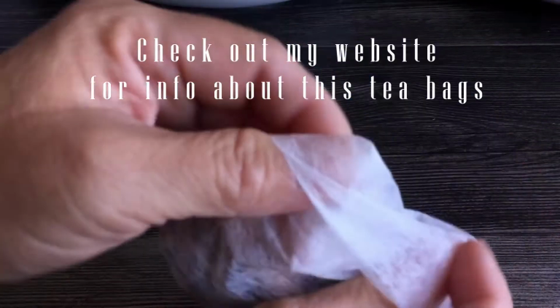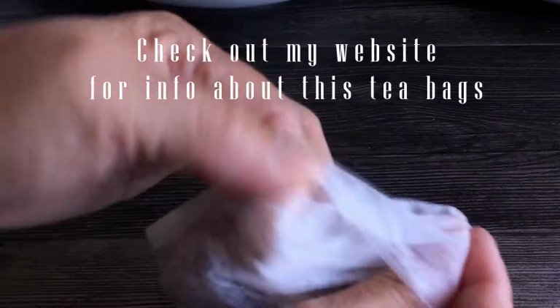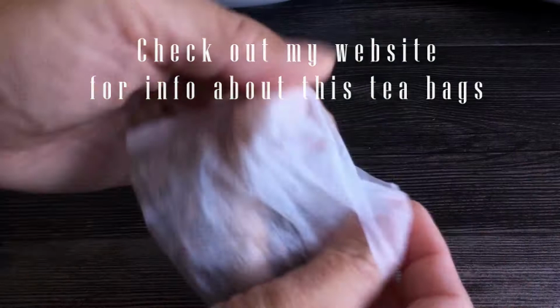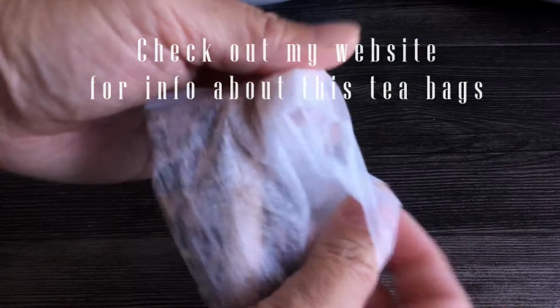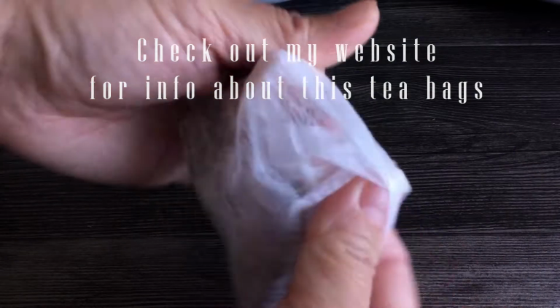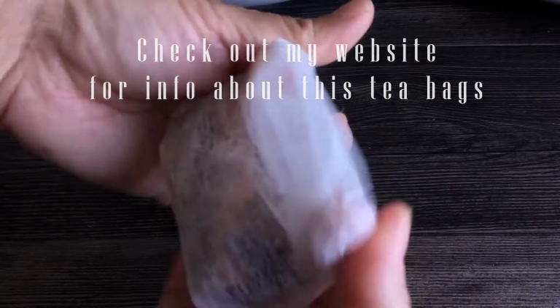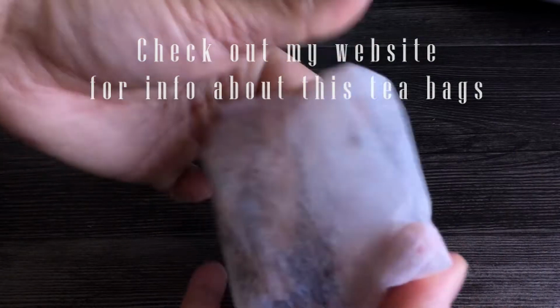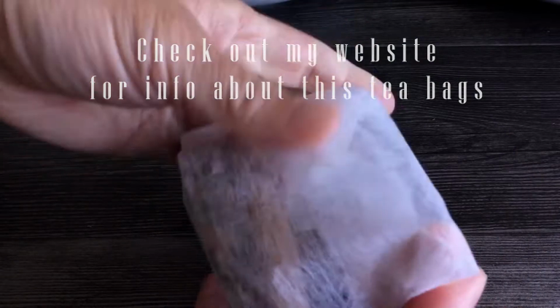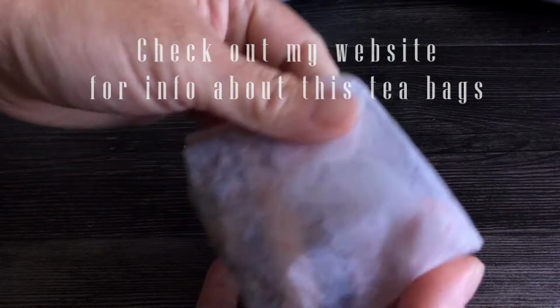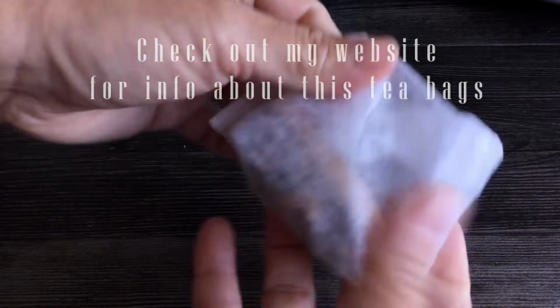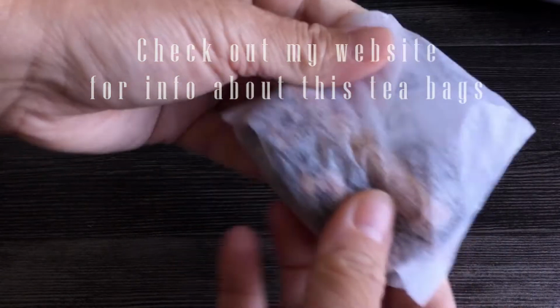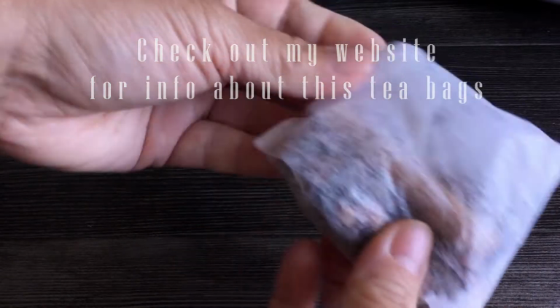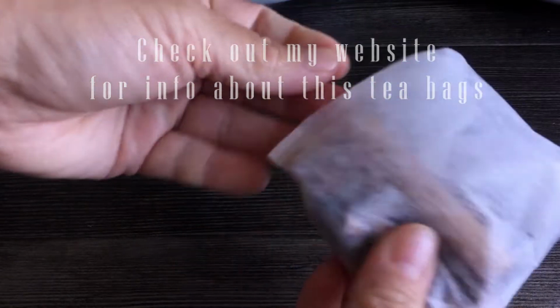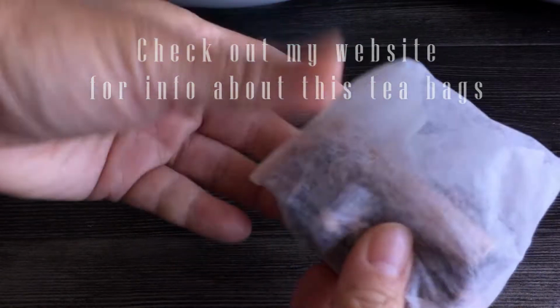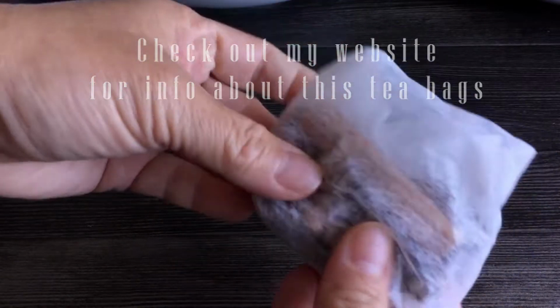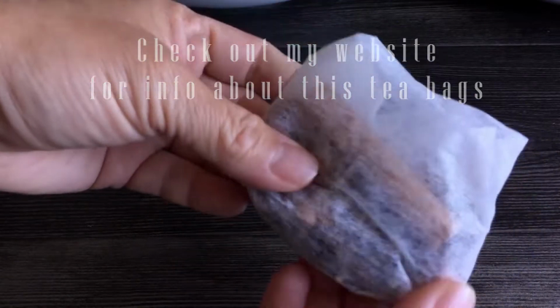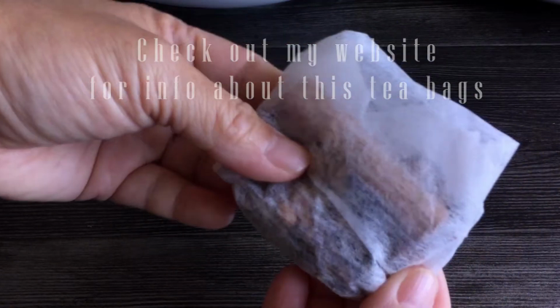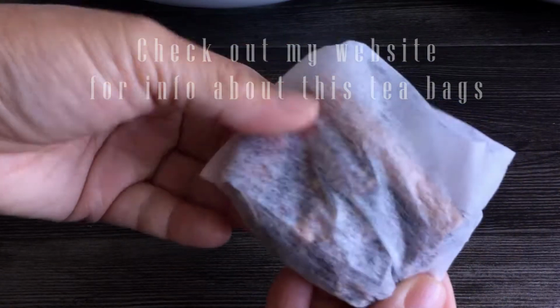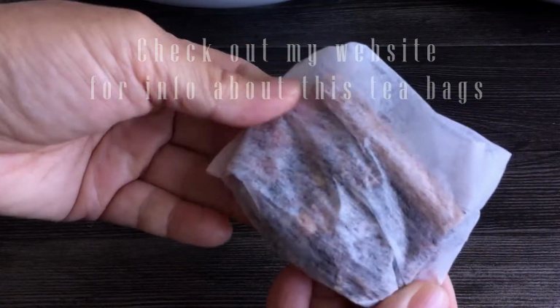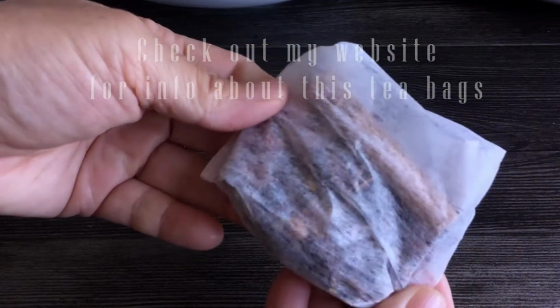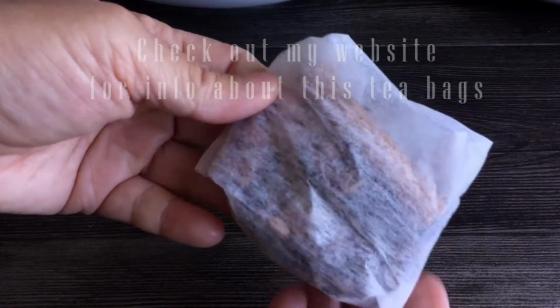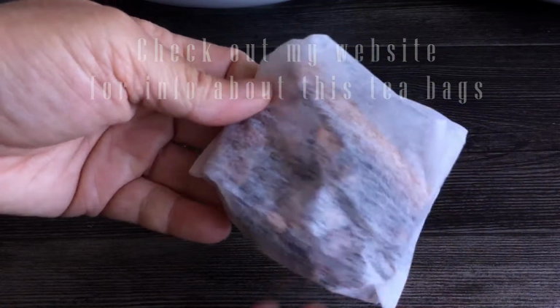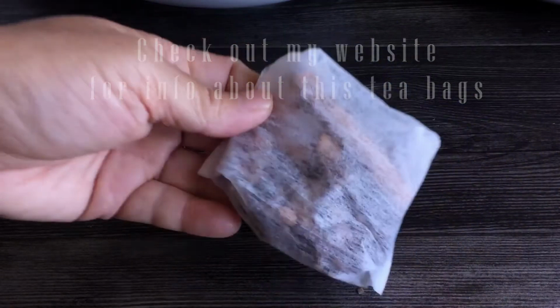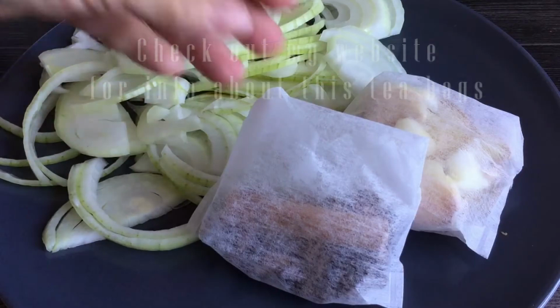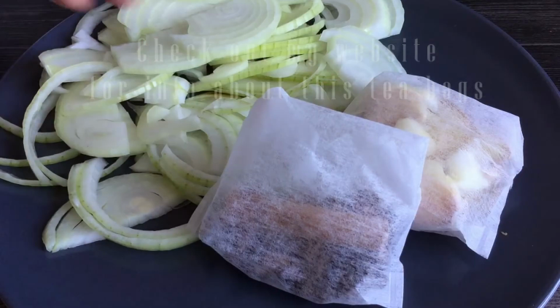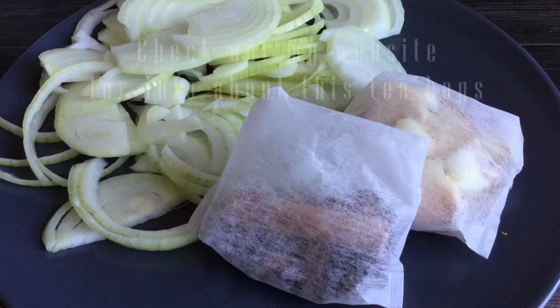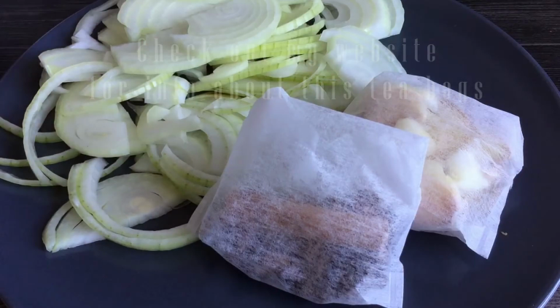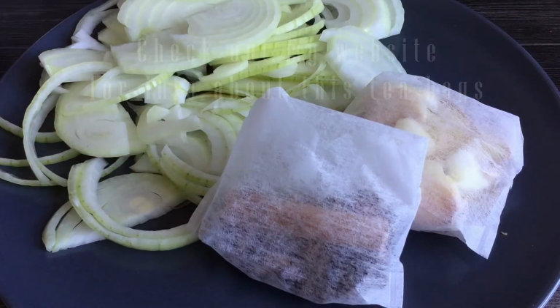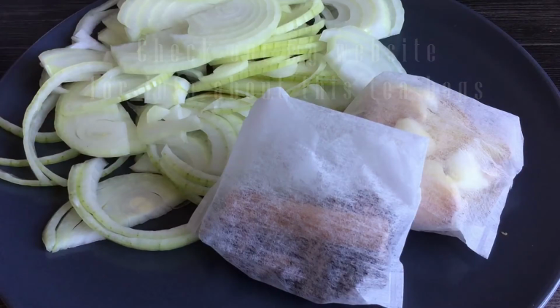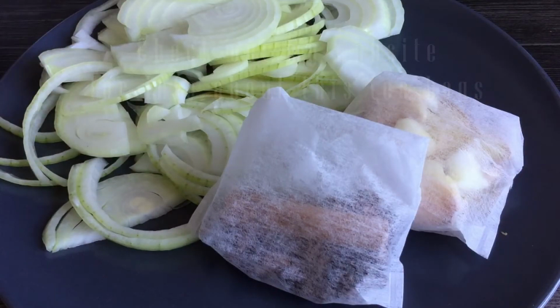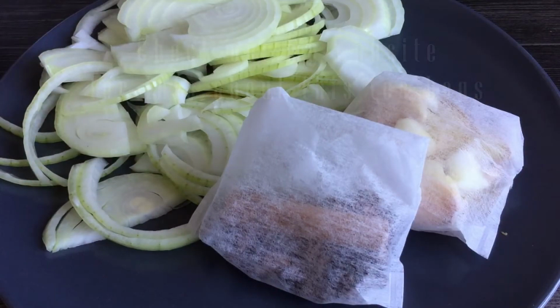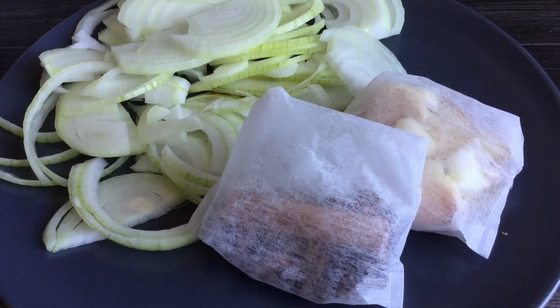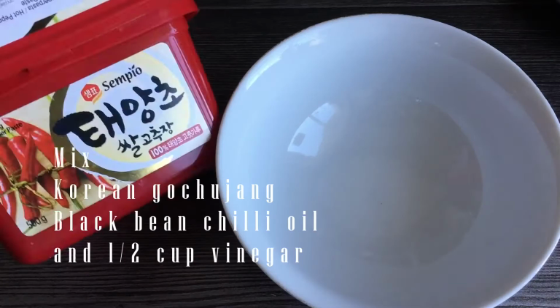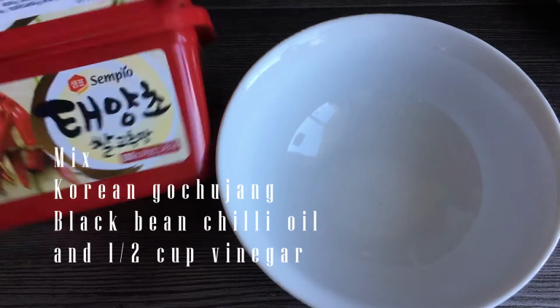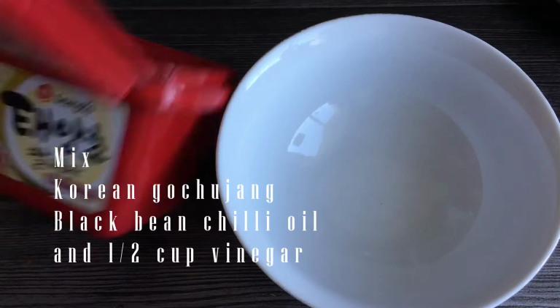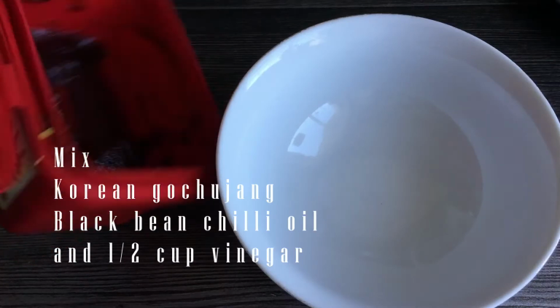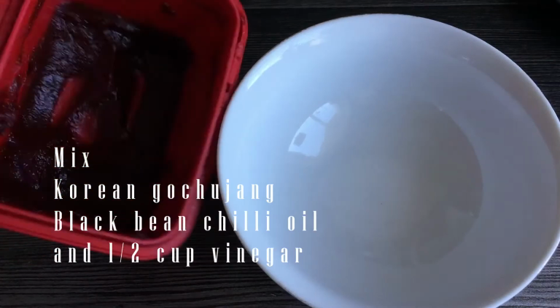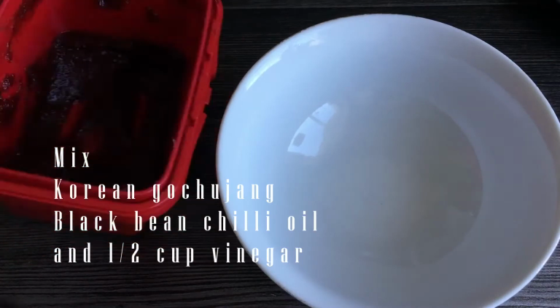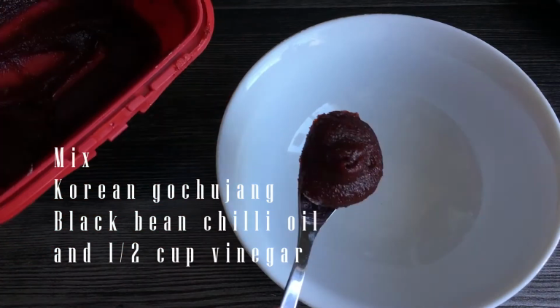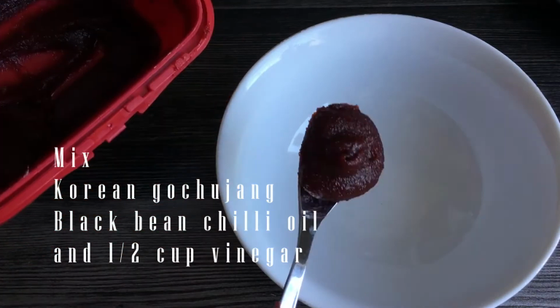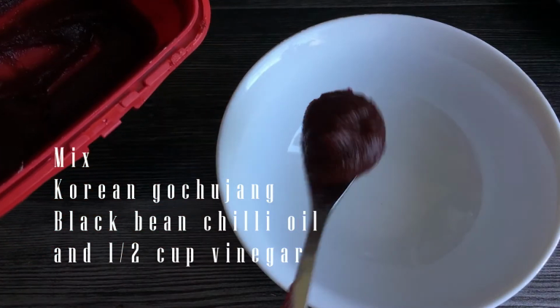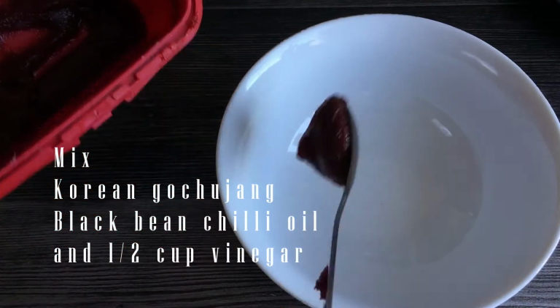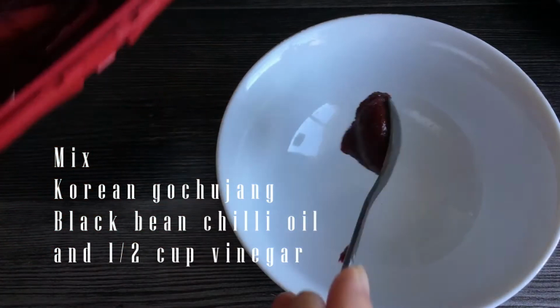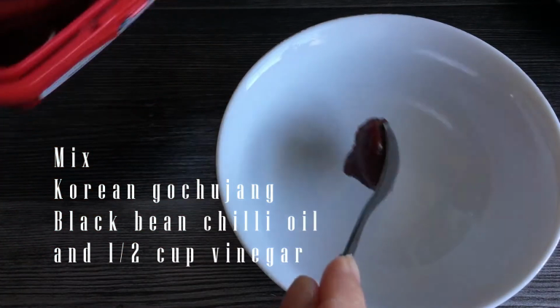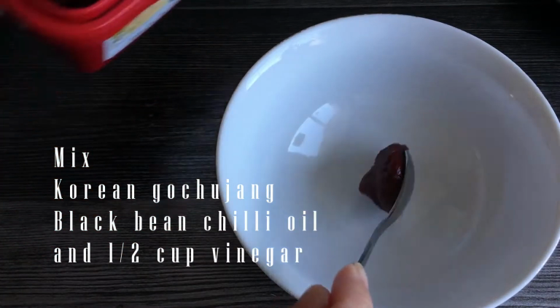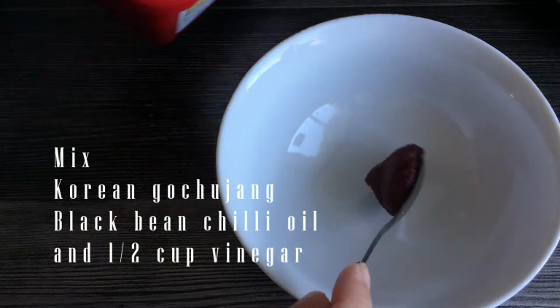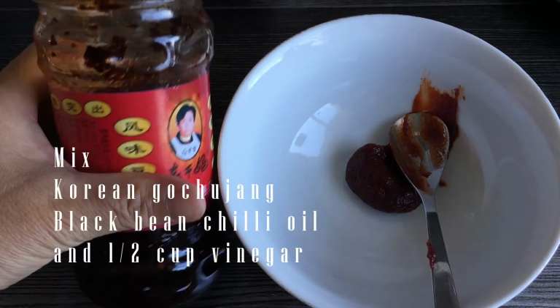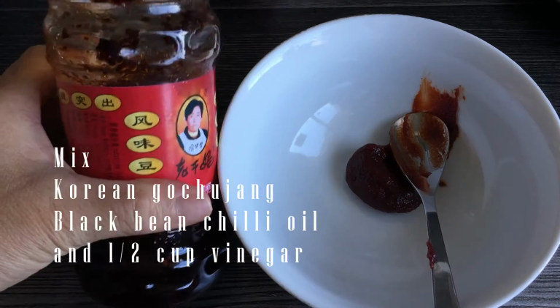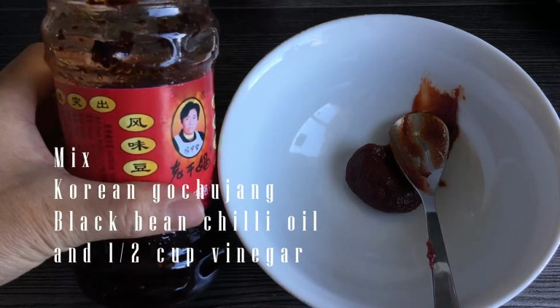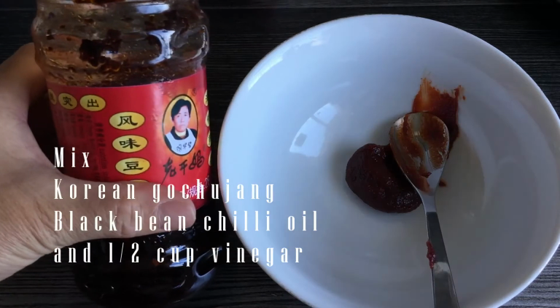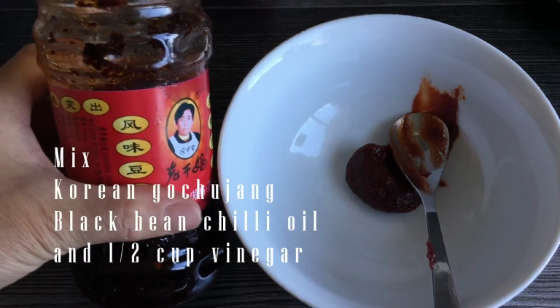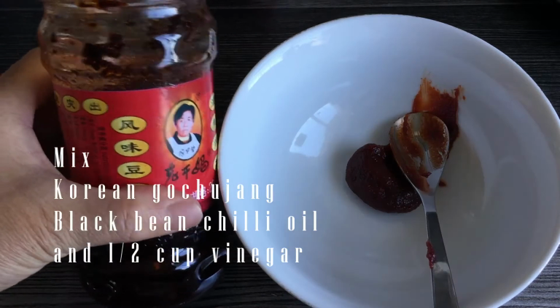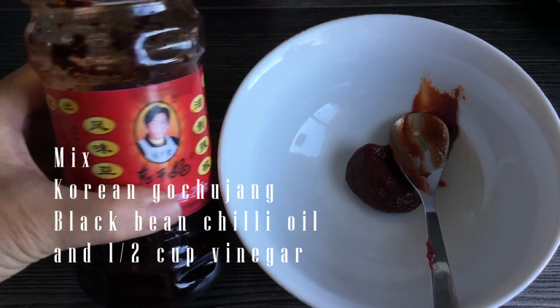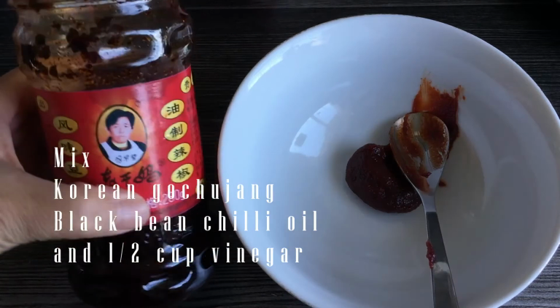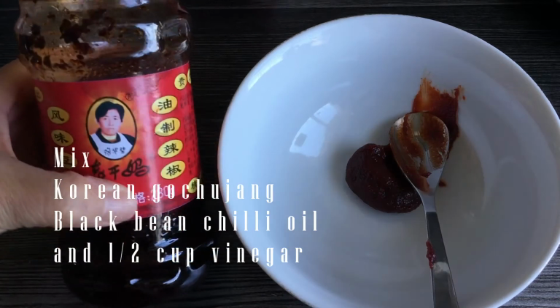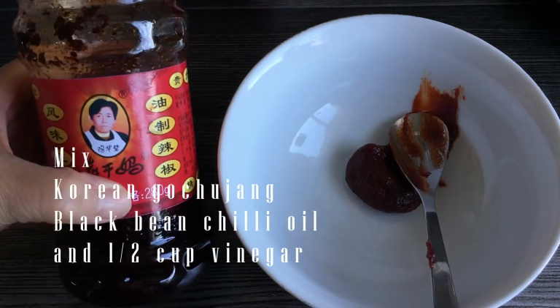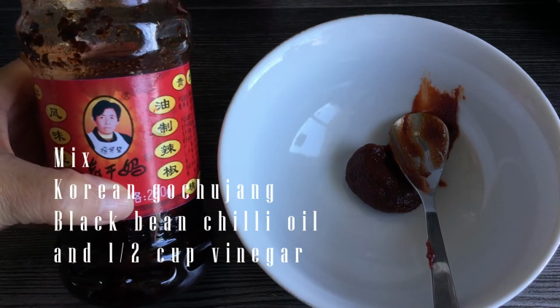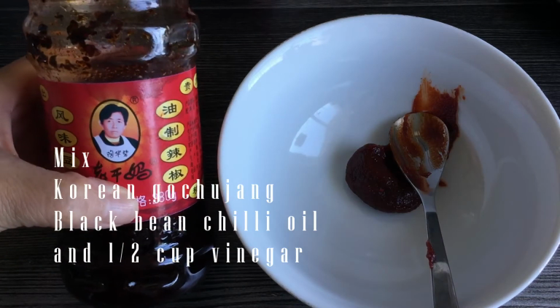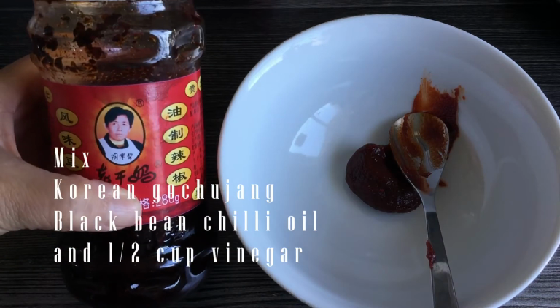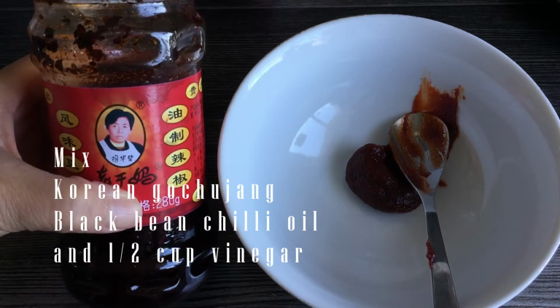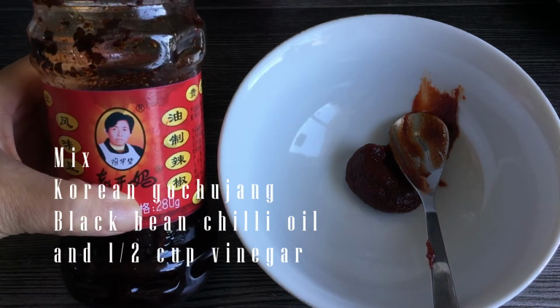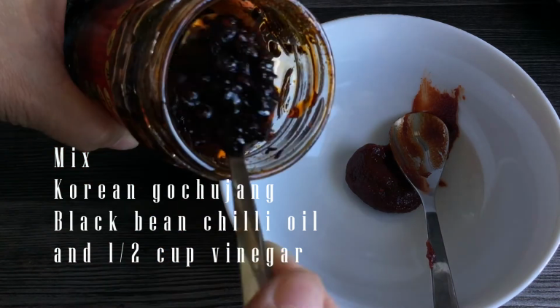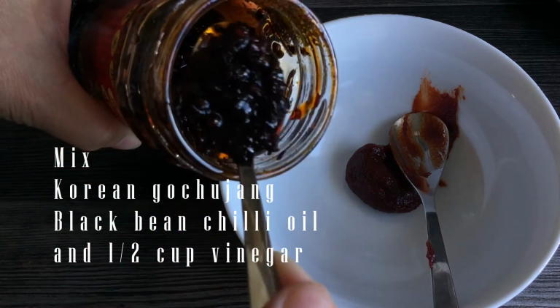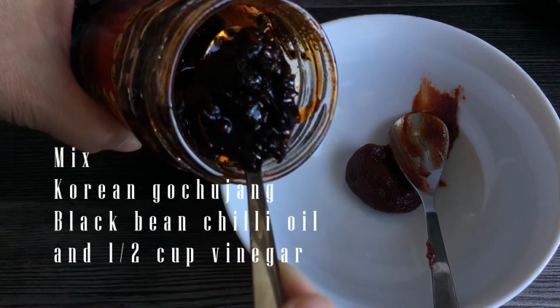I often keep the seasoning and herbs in a tea bag like this, so that the broth will remain clear and I do not have to remove them later.